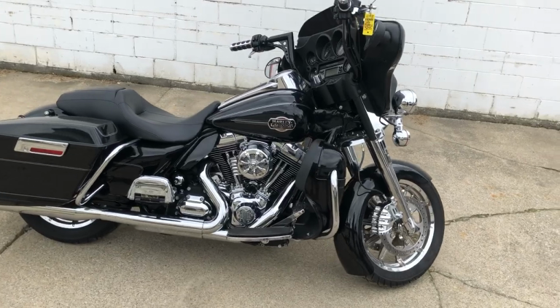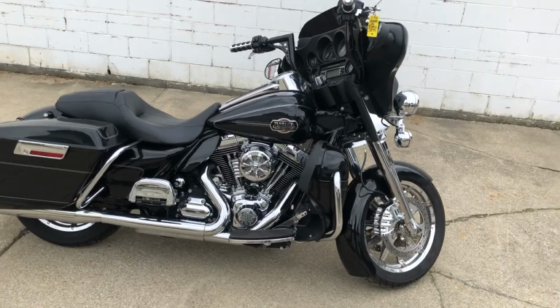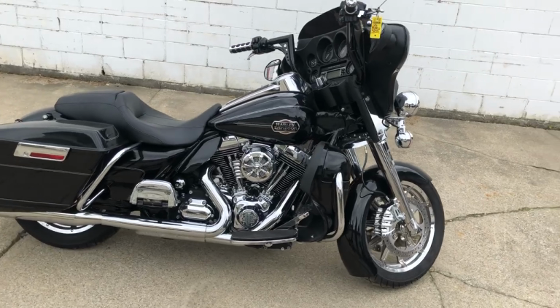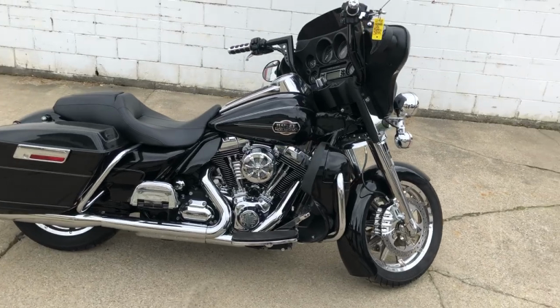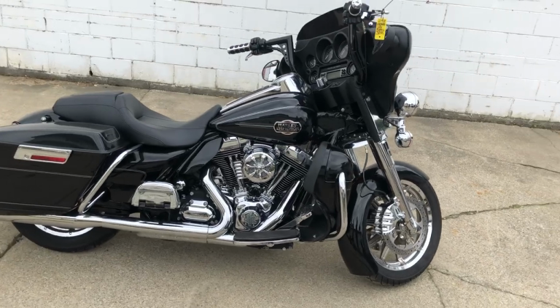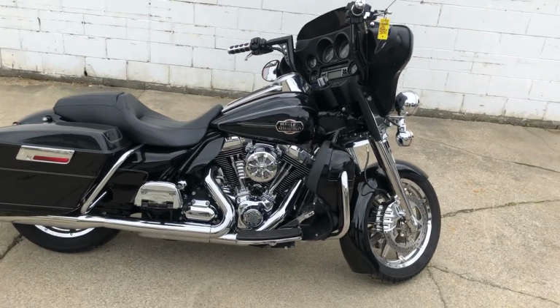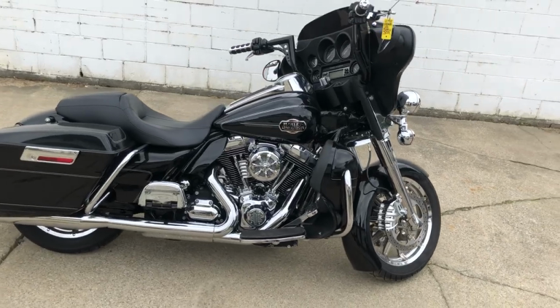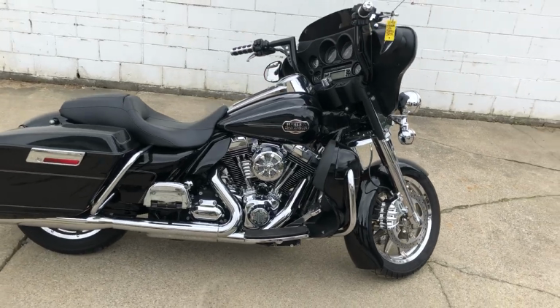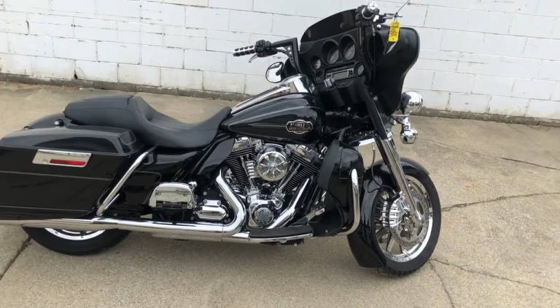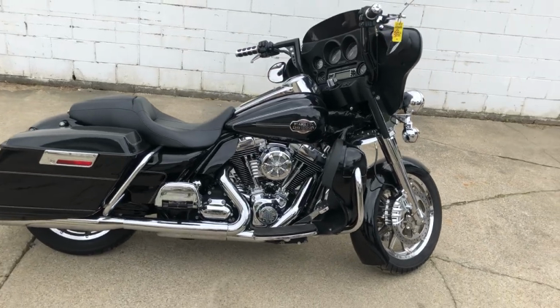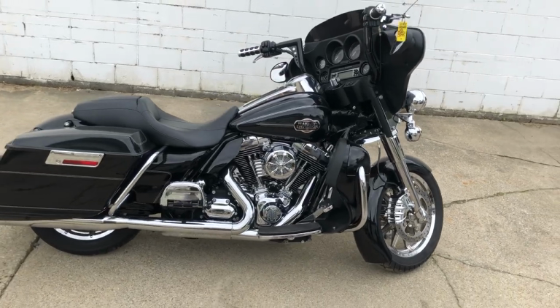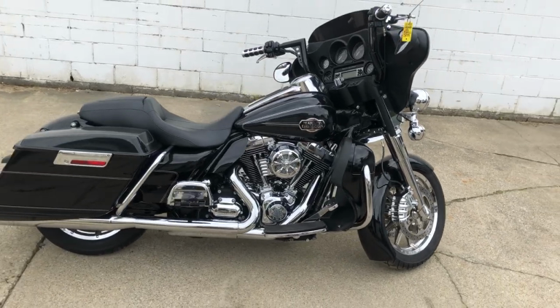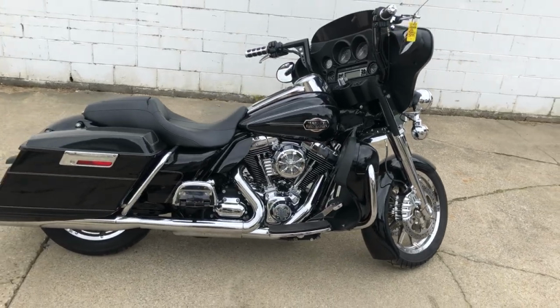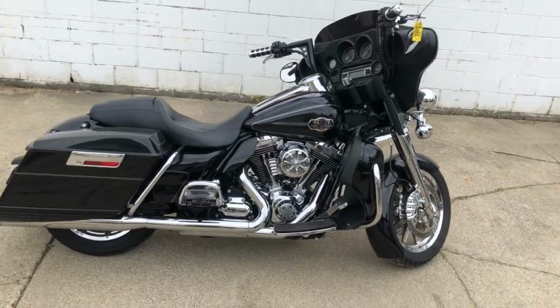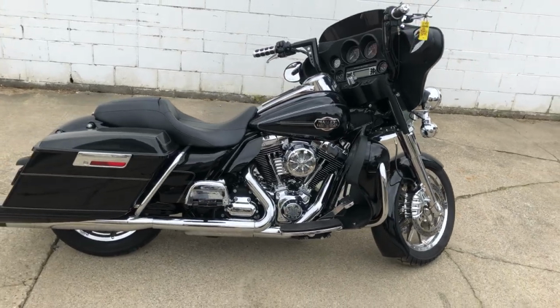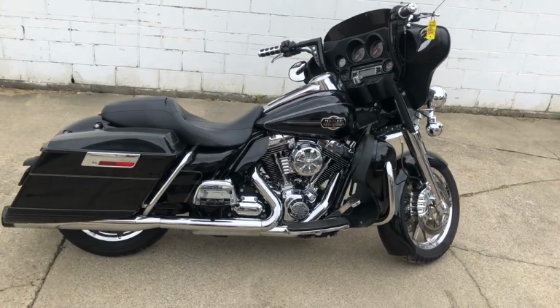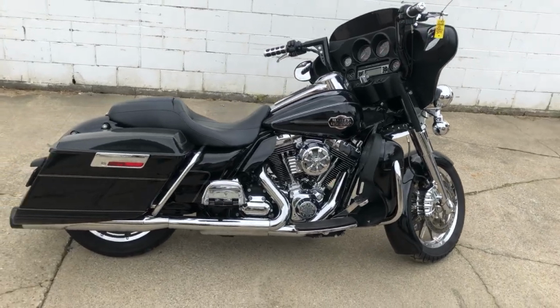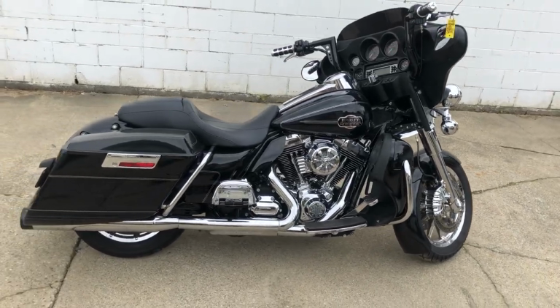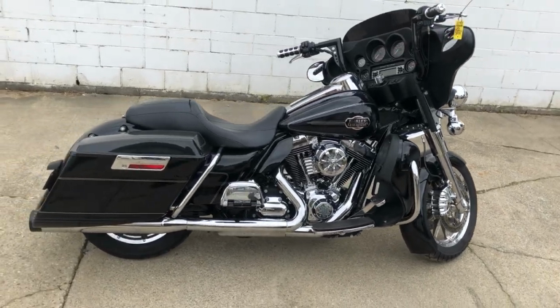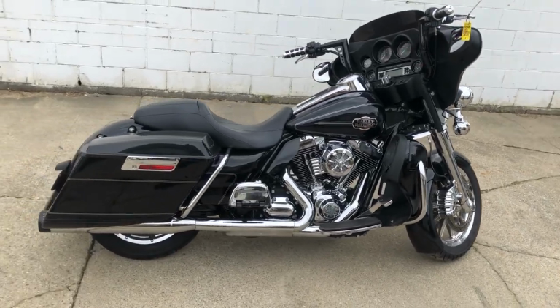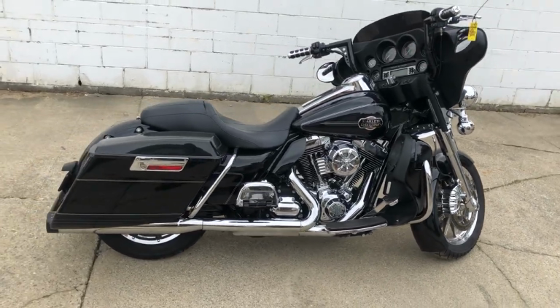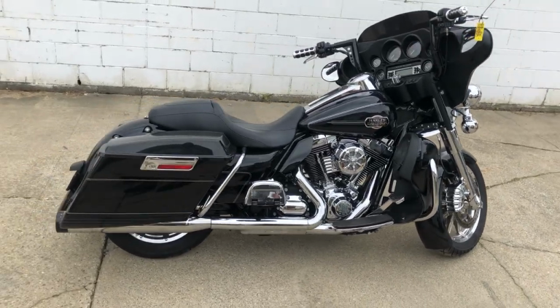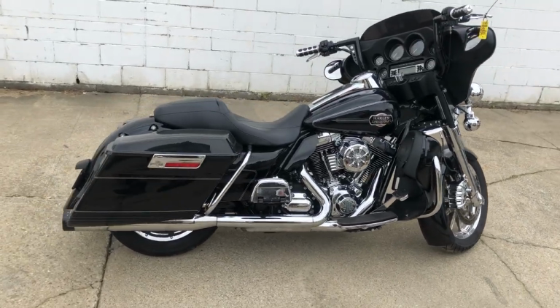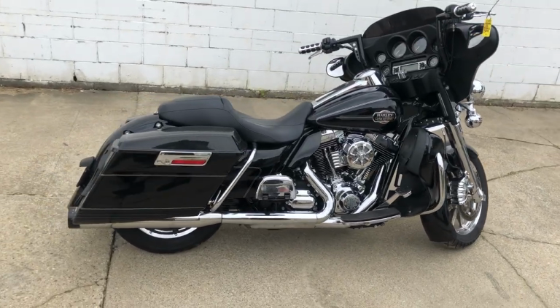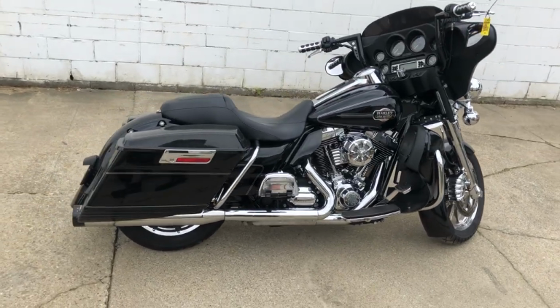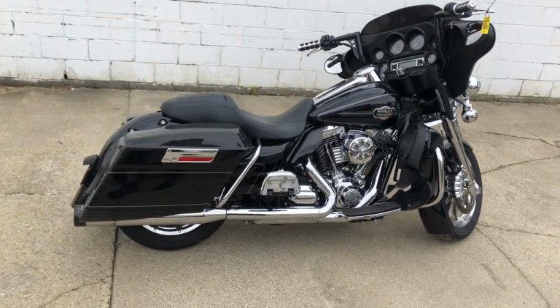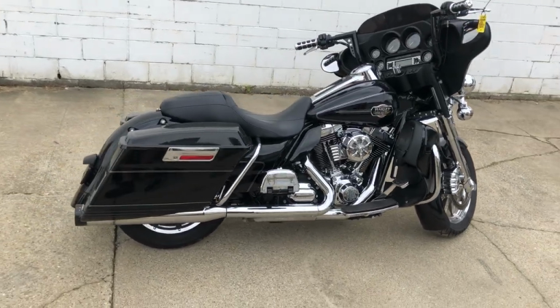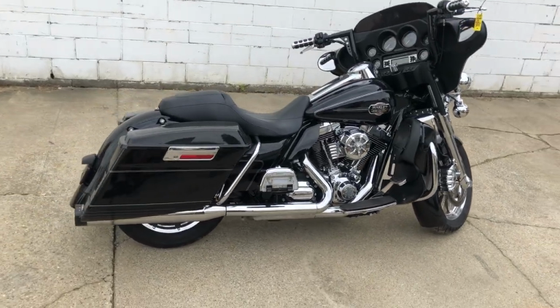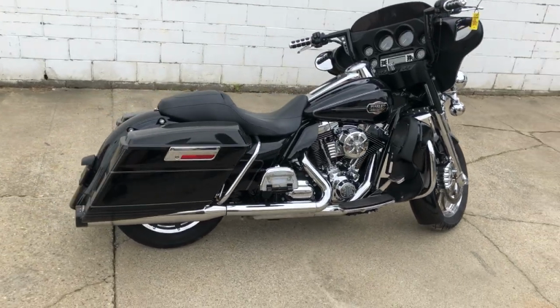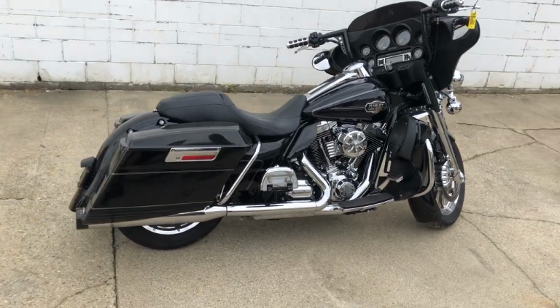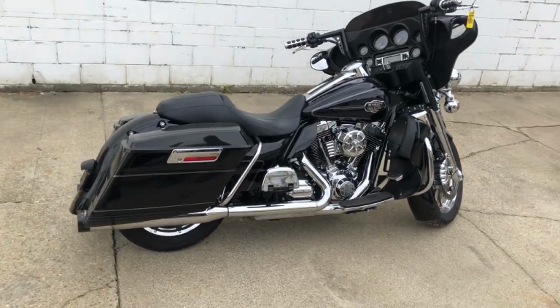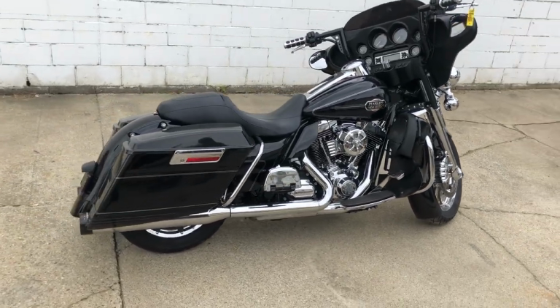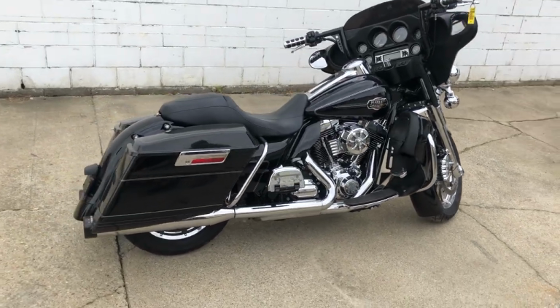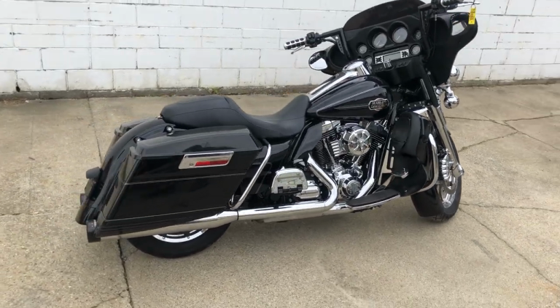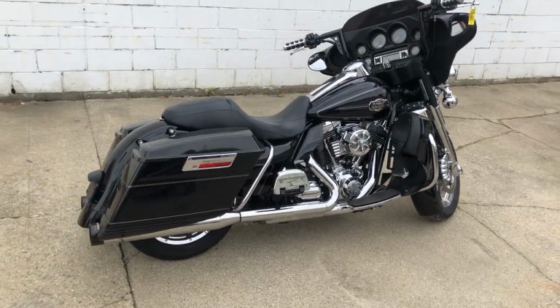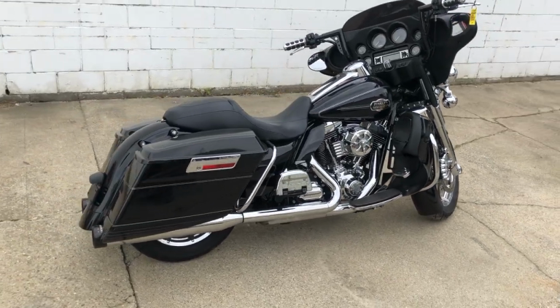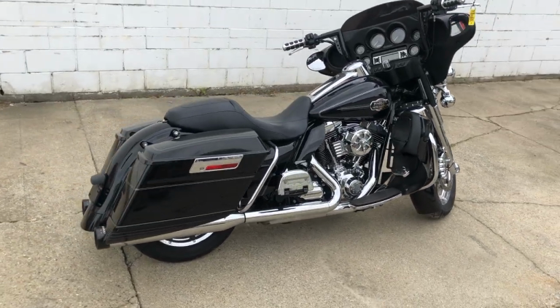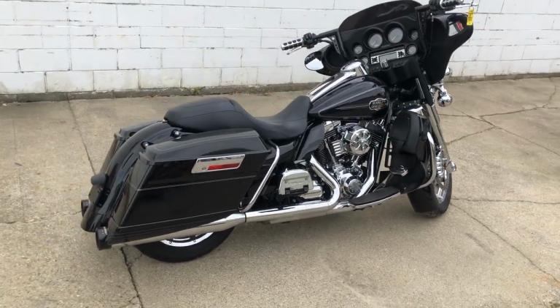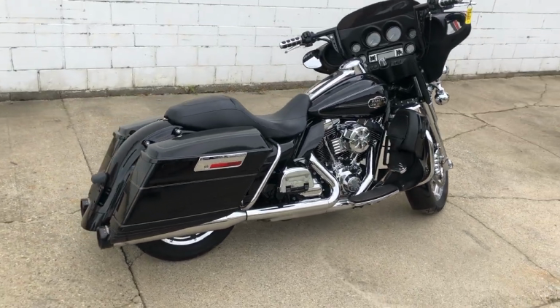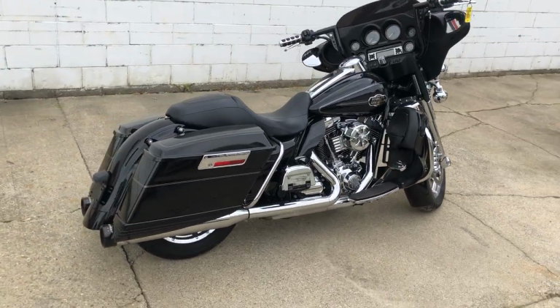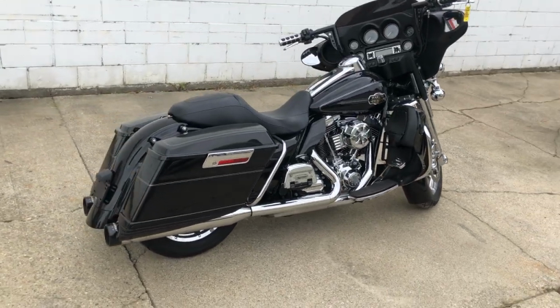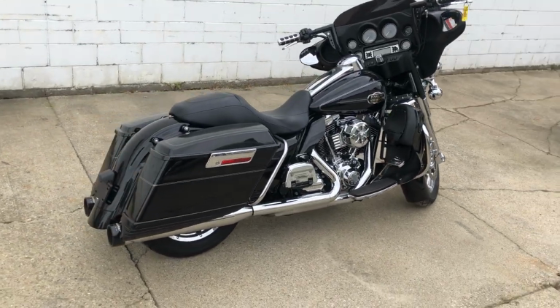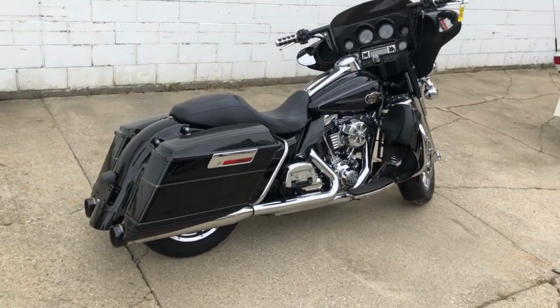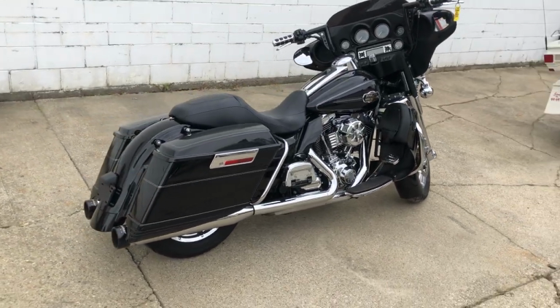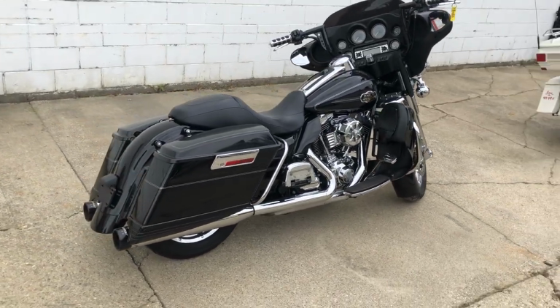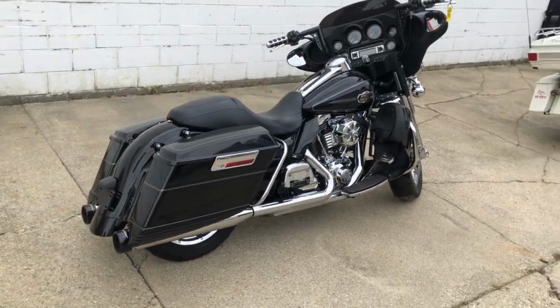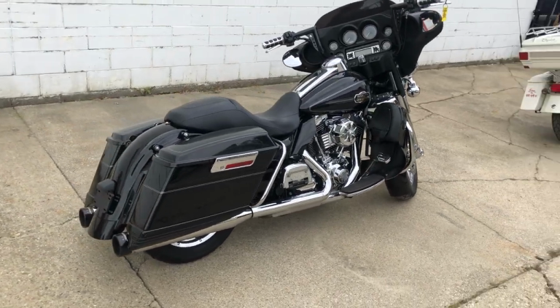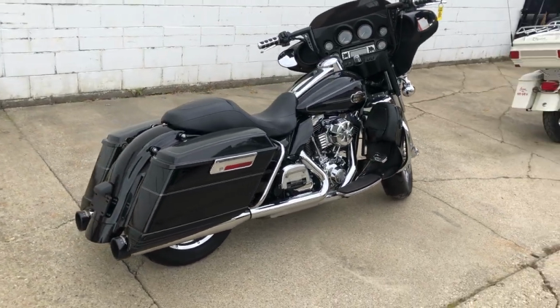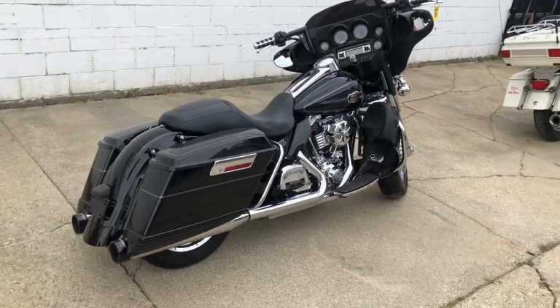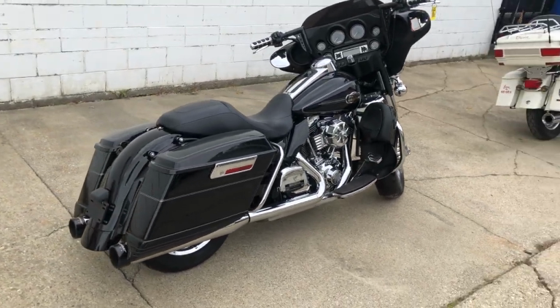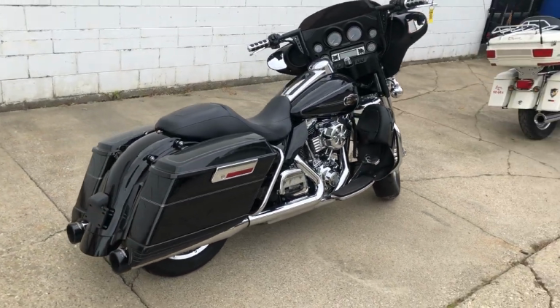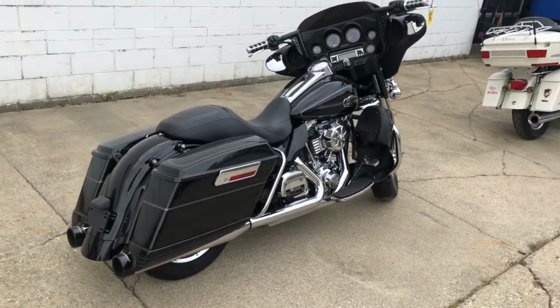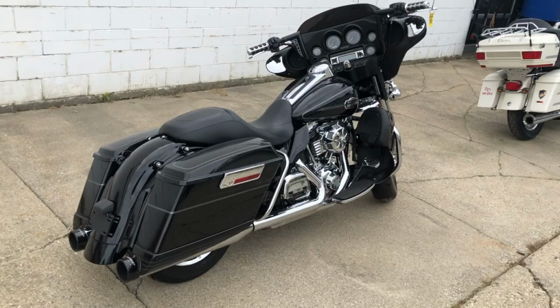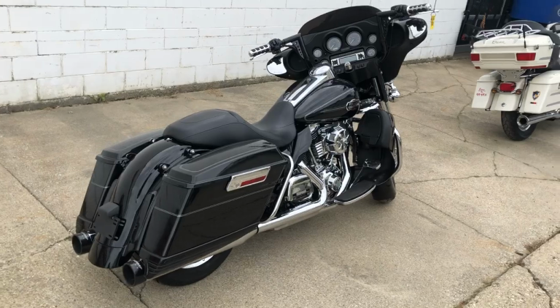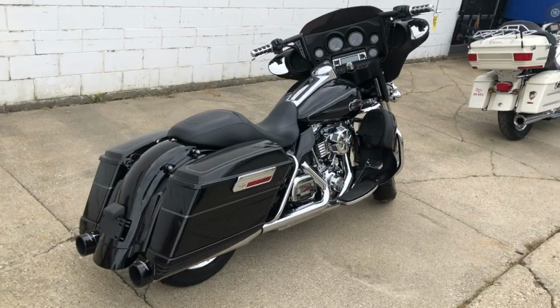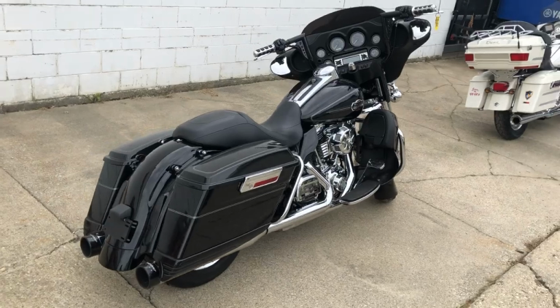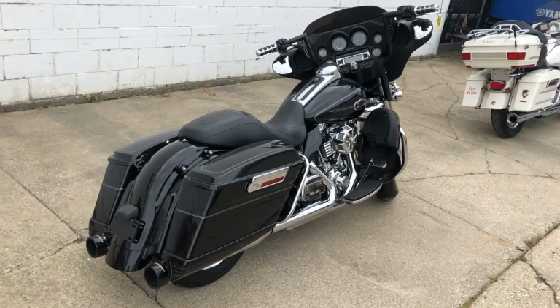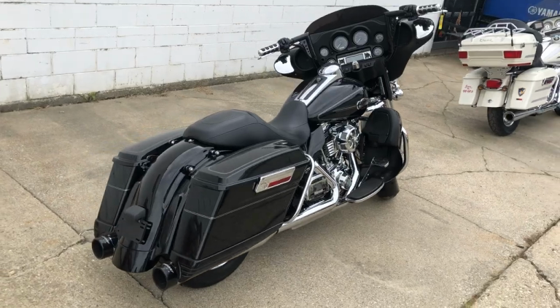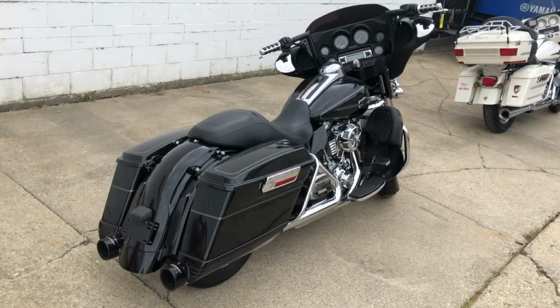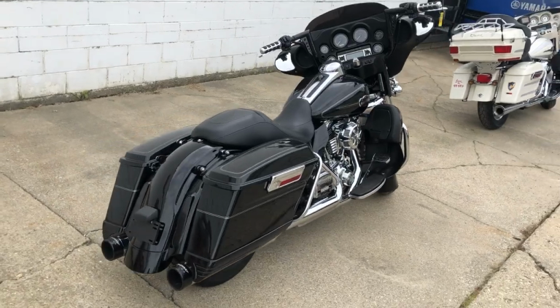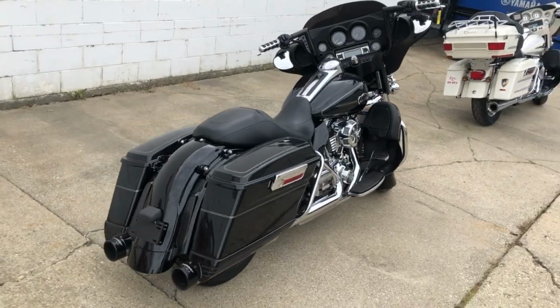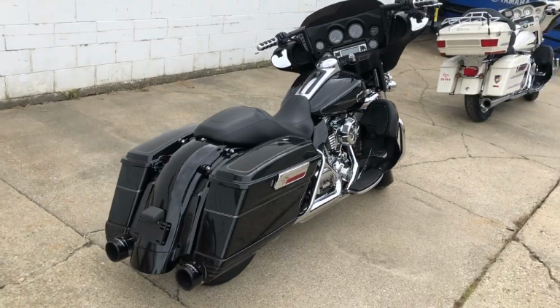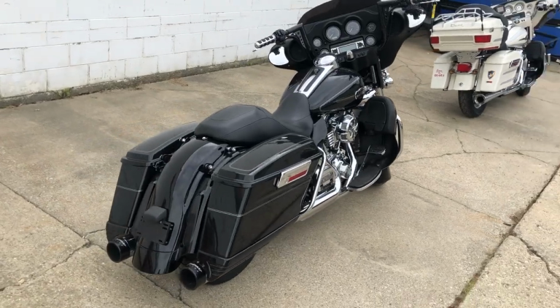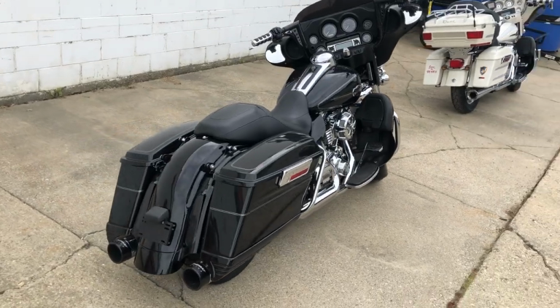This thing runs strong, everything works, needs nothing. Great bike for the money, you can own it for $94.99, we got good miles on this one, great price.